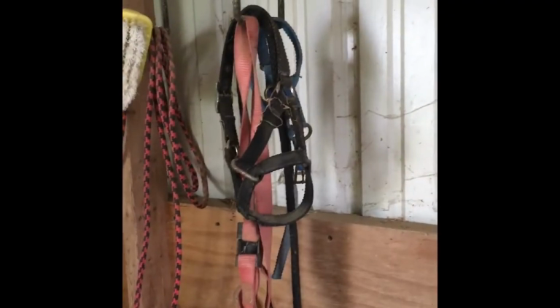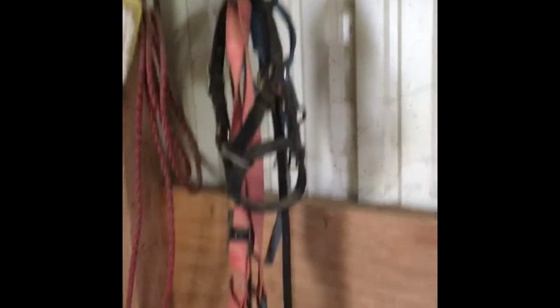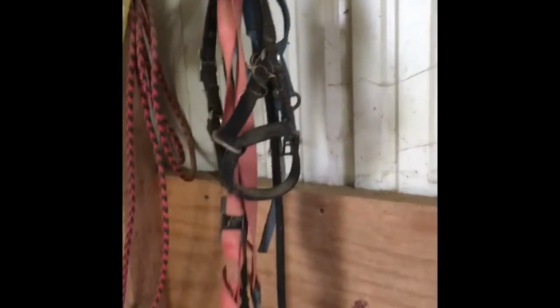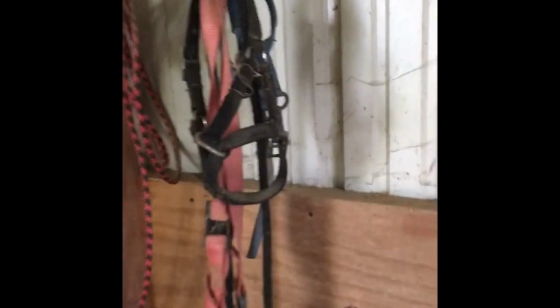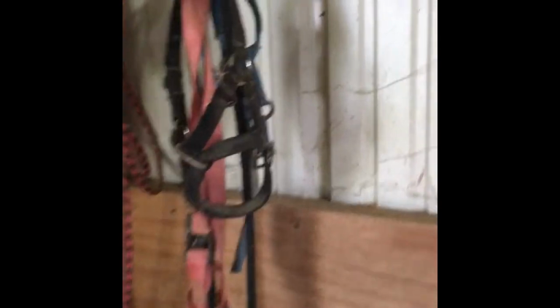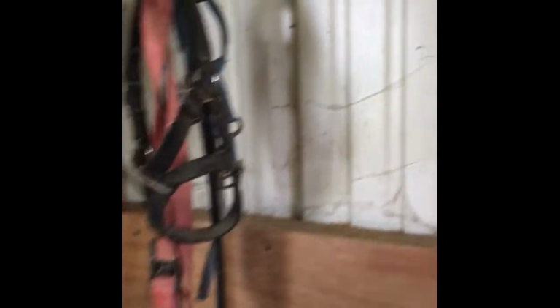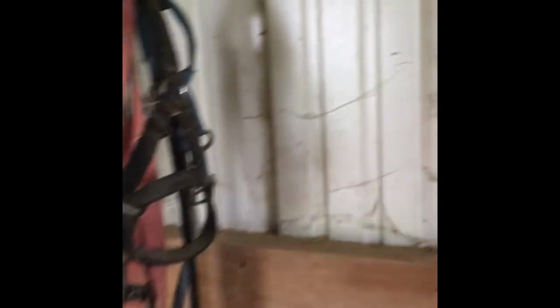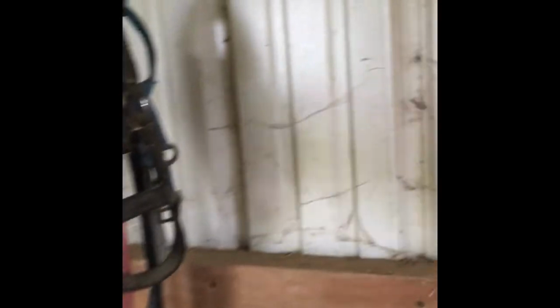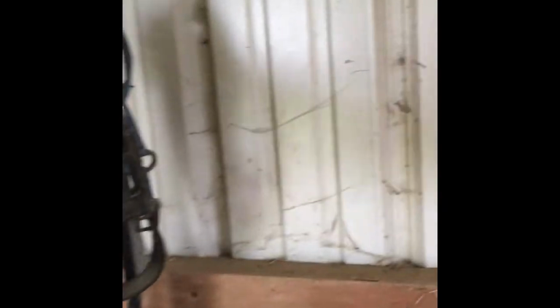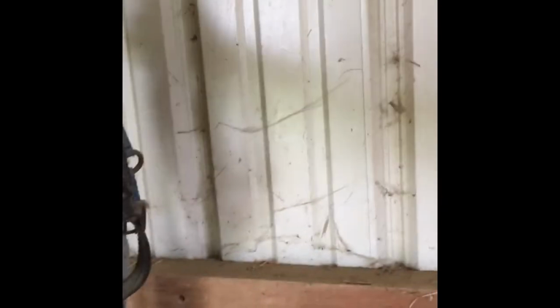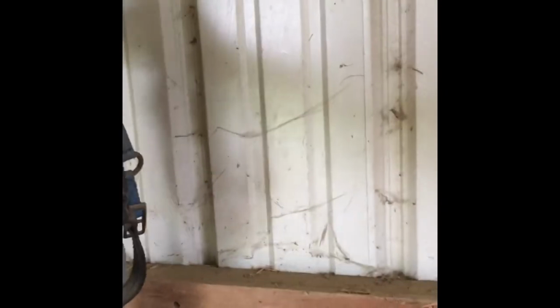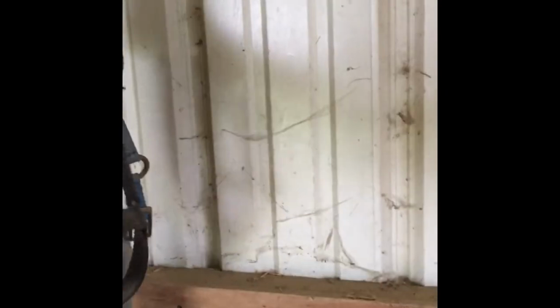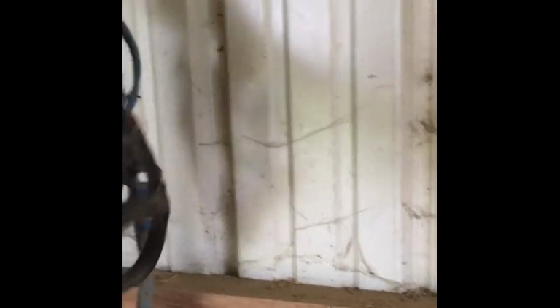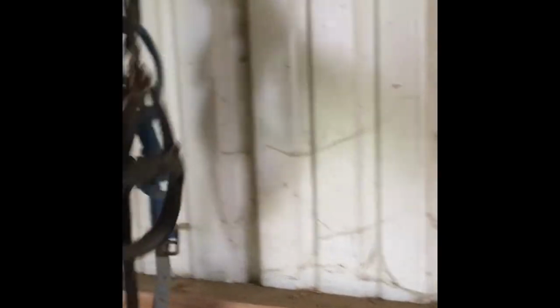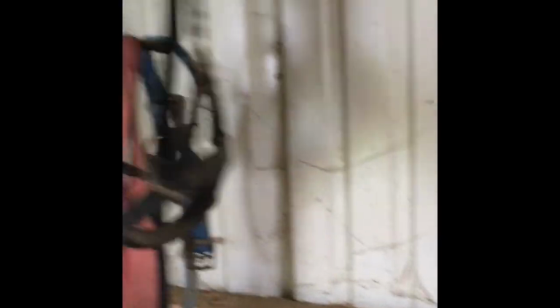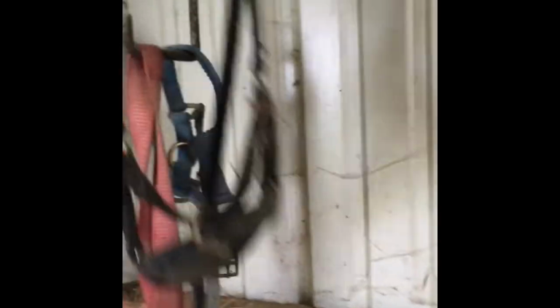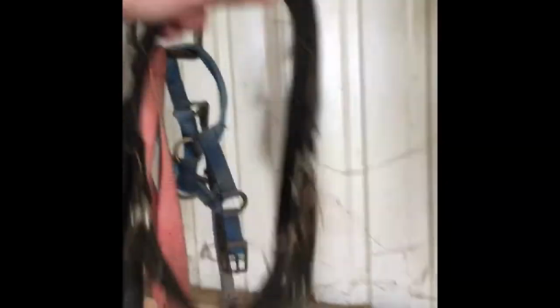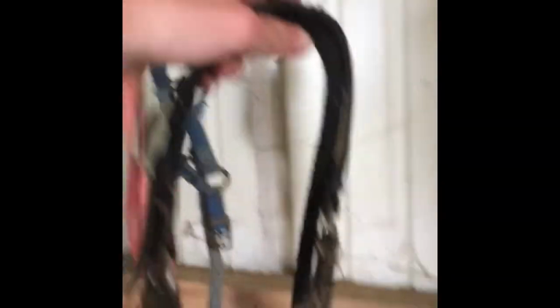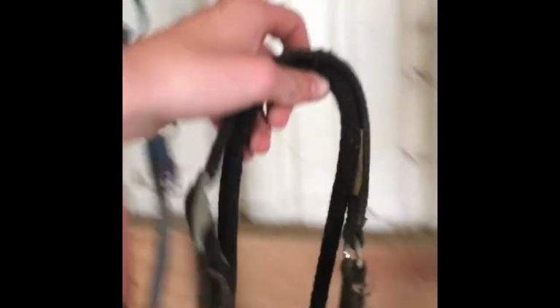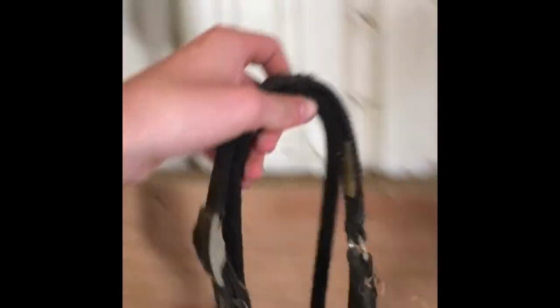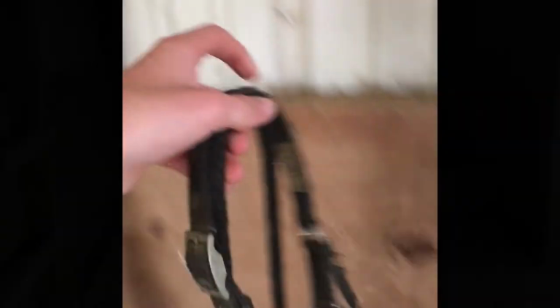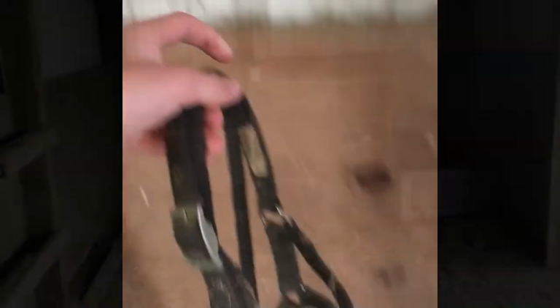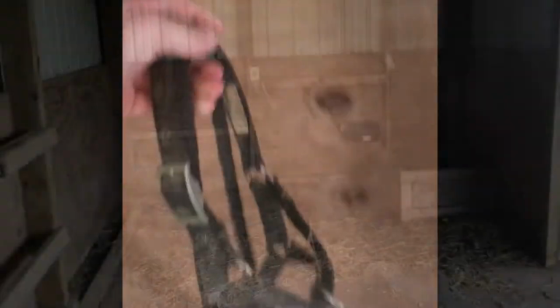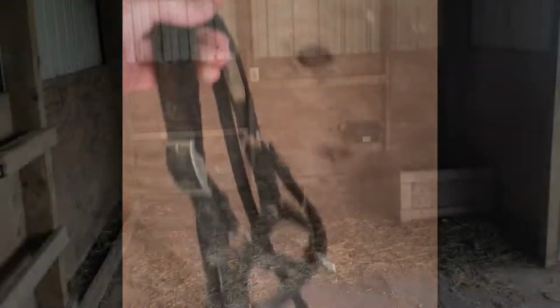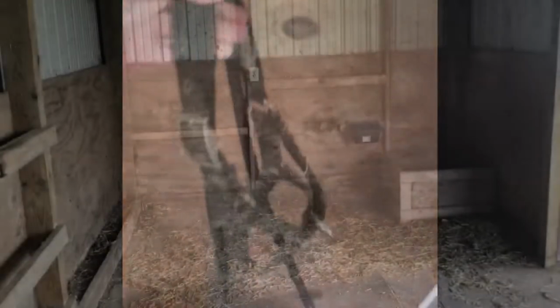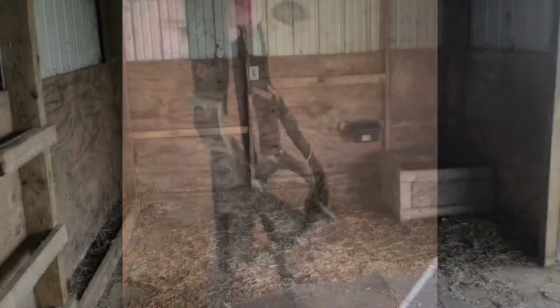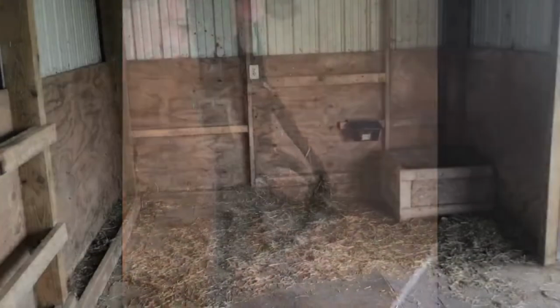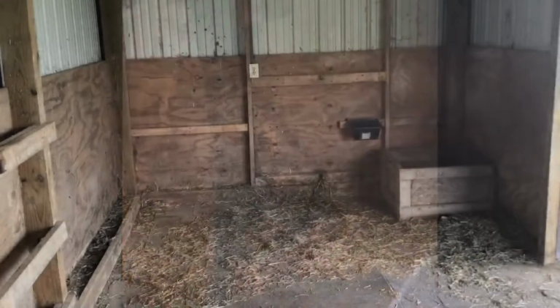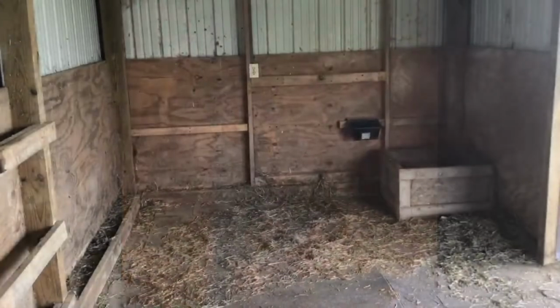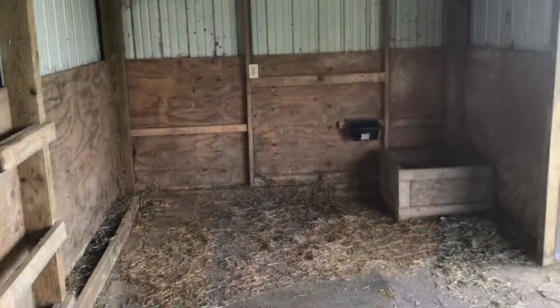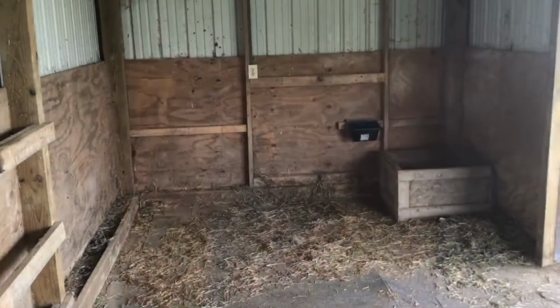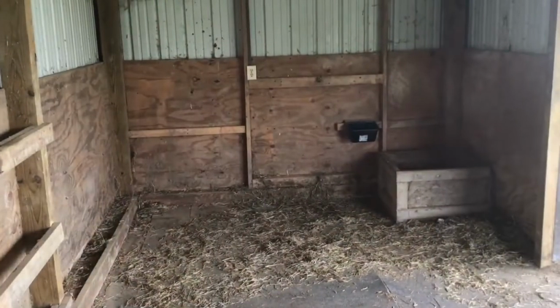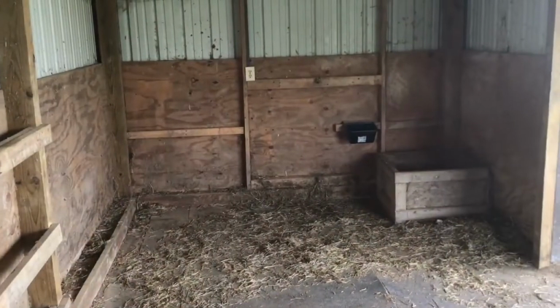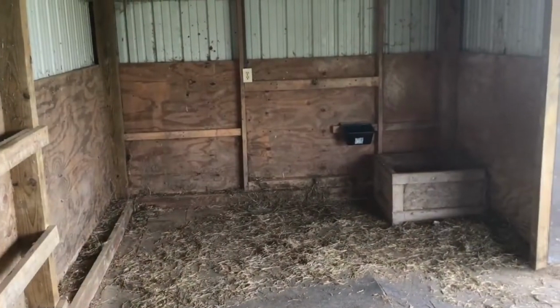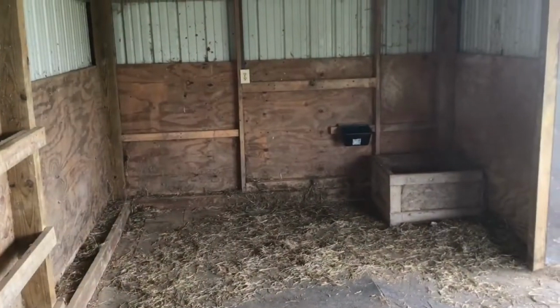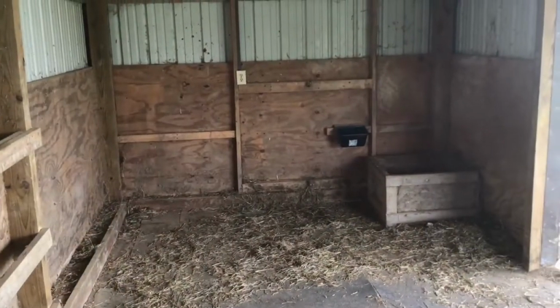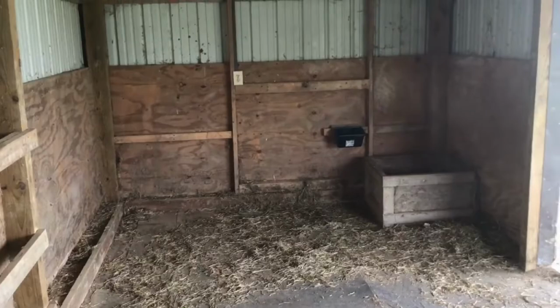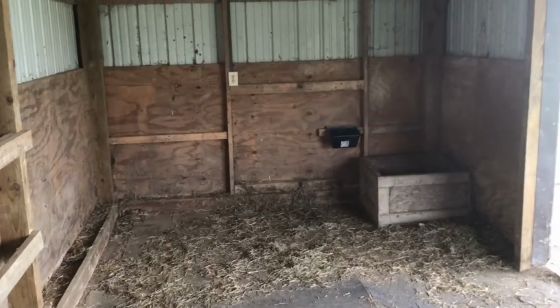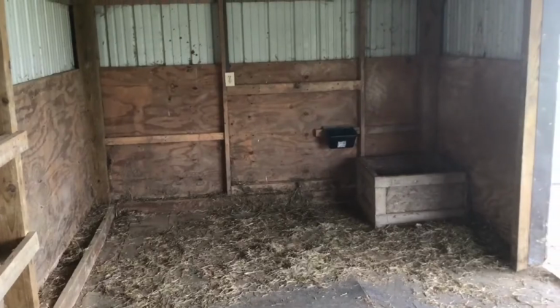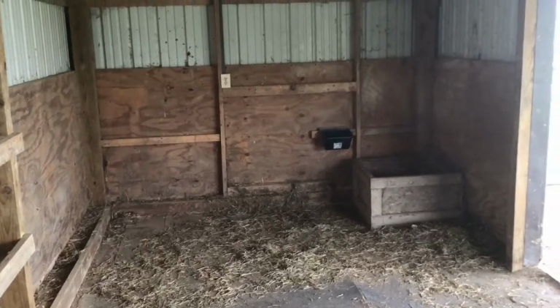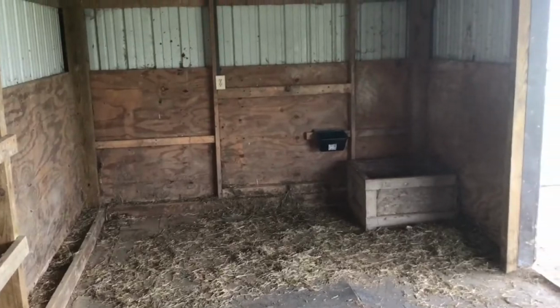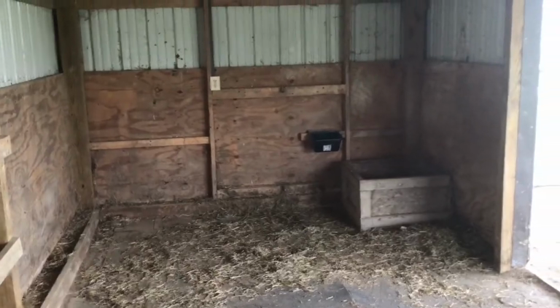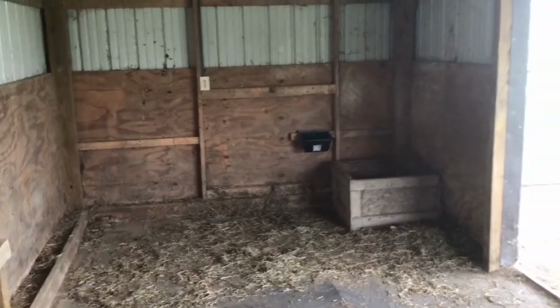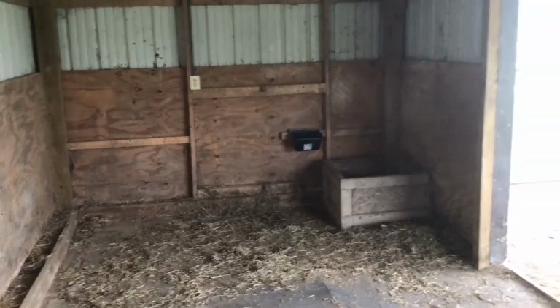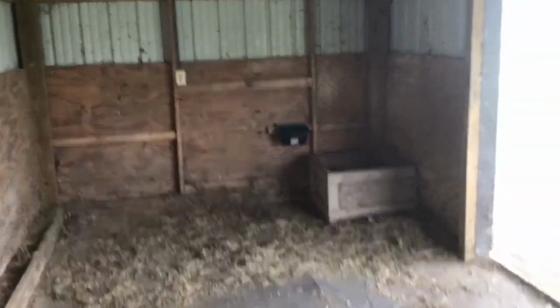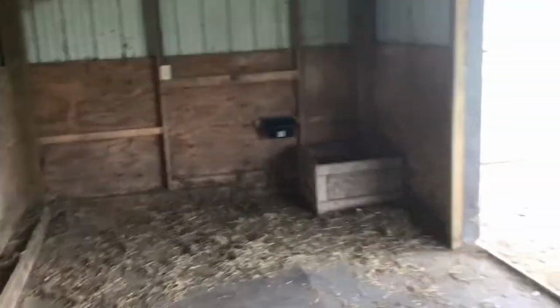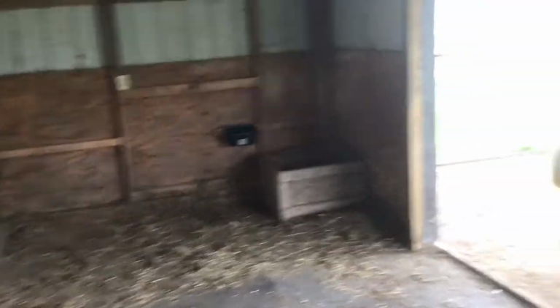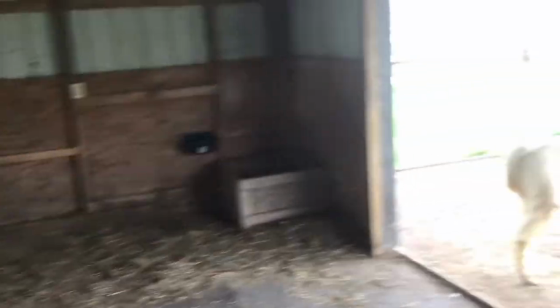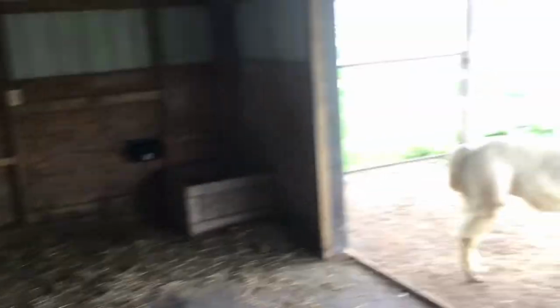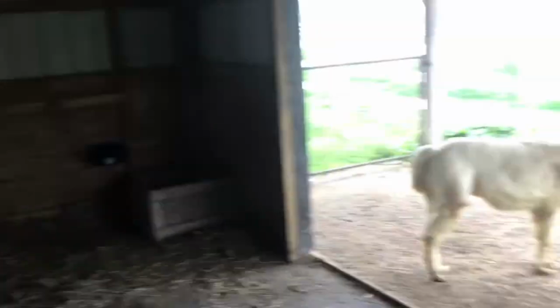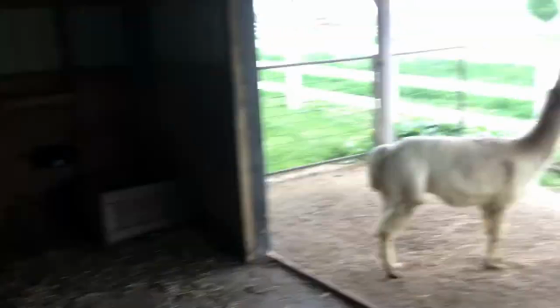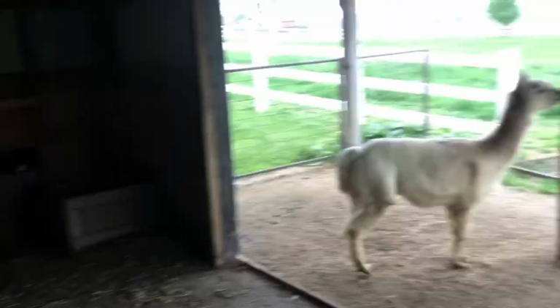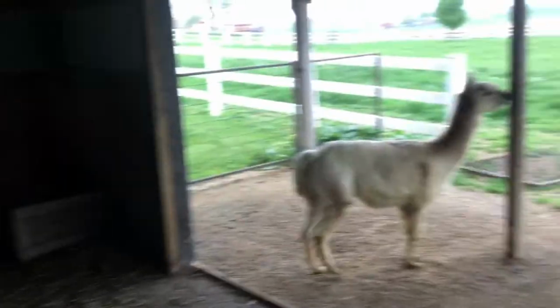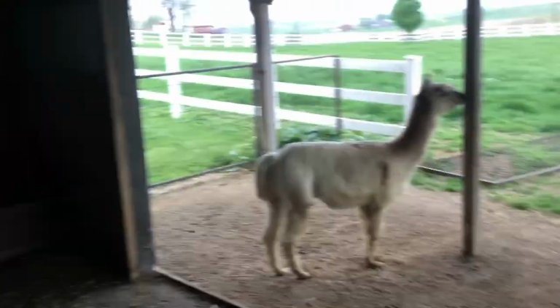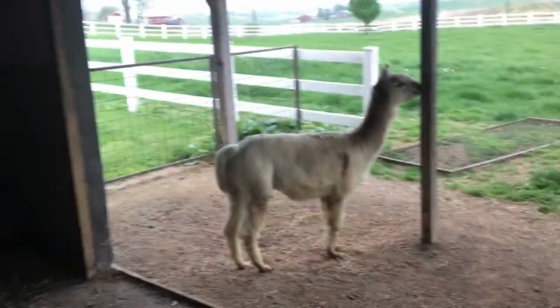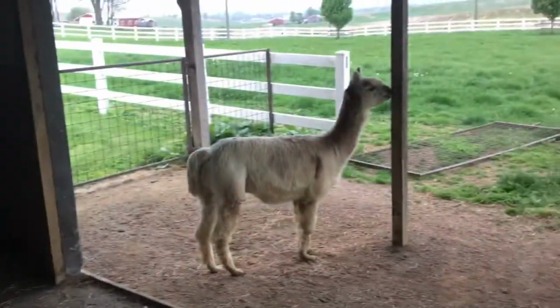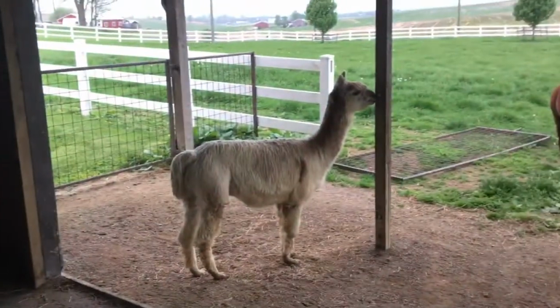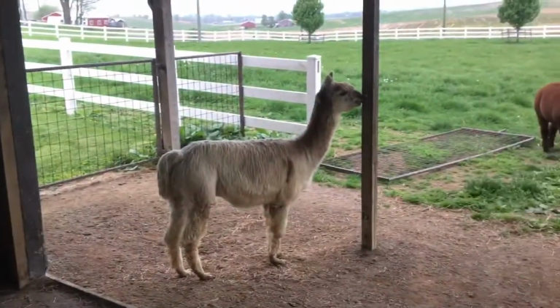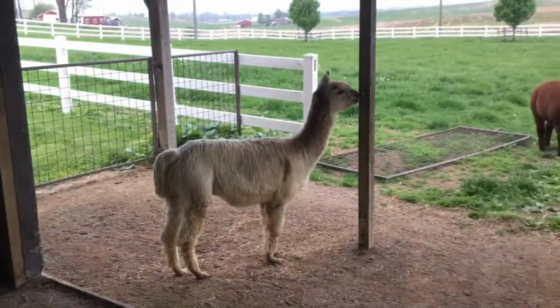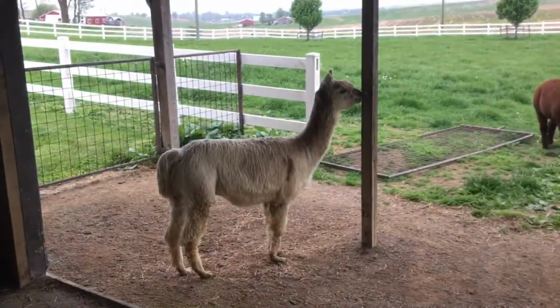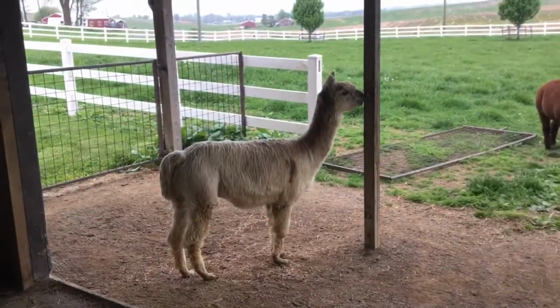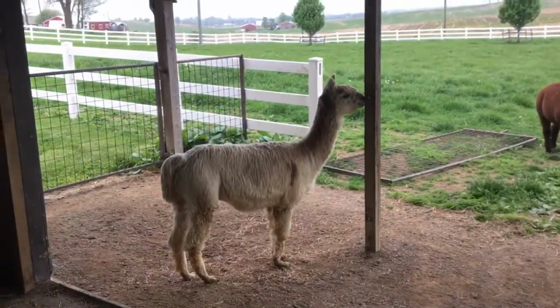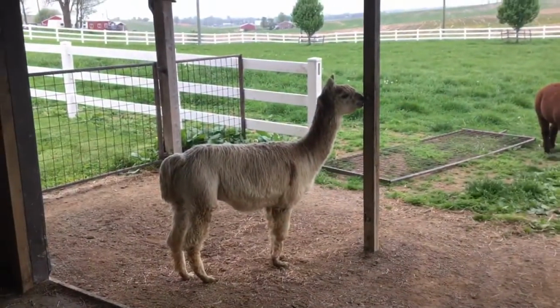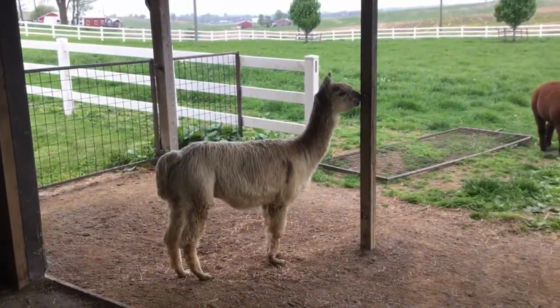First off, you need to grab a leash and a halter that fits. Next, you have to find the alpacas, which thankfully they are right here.